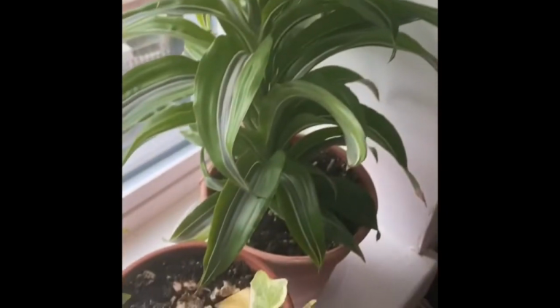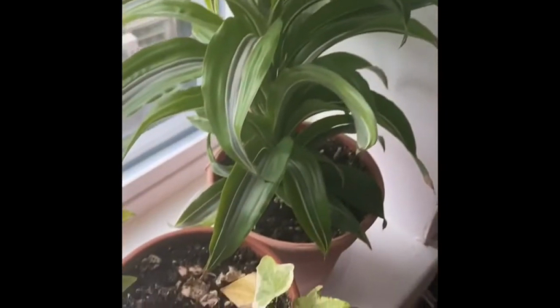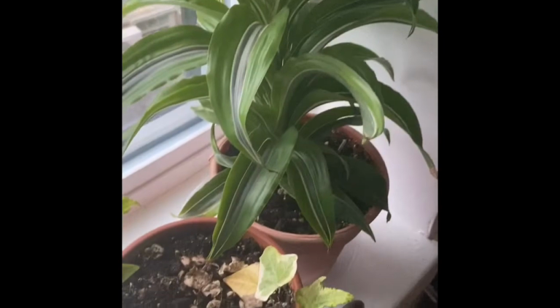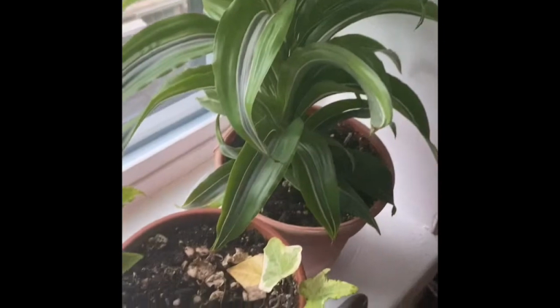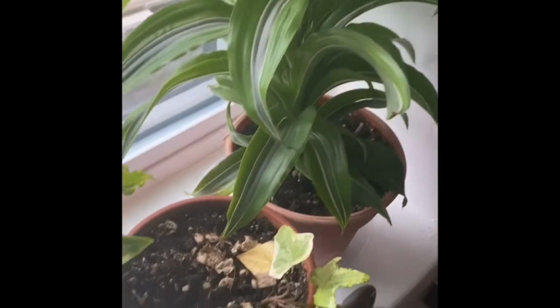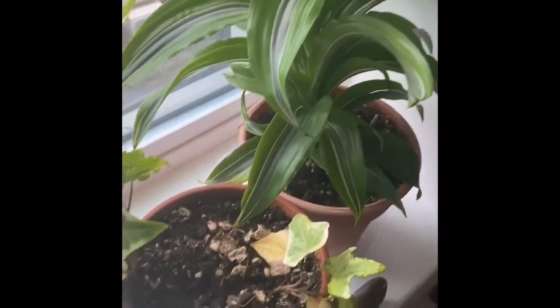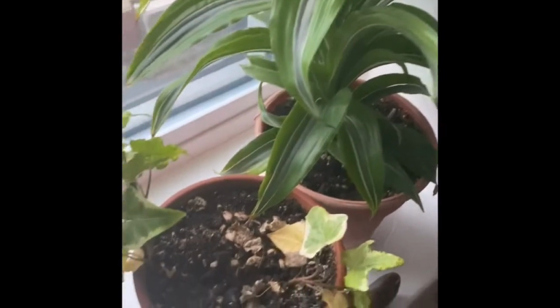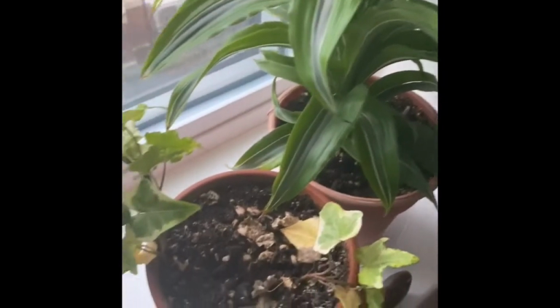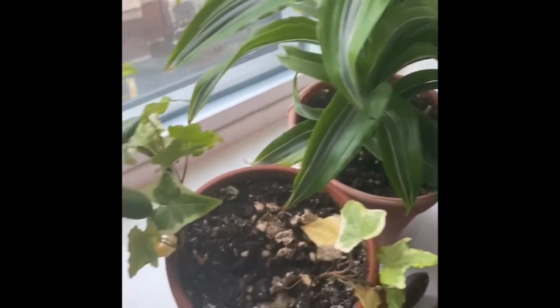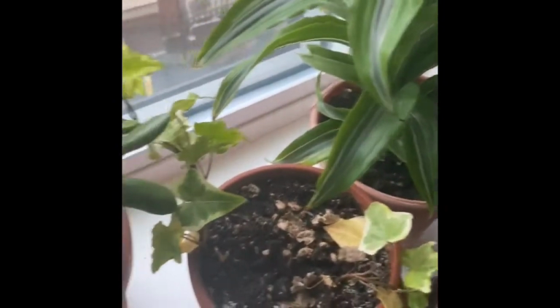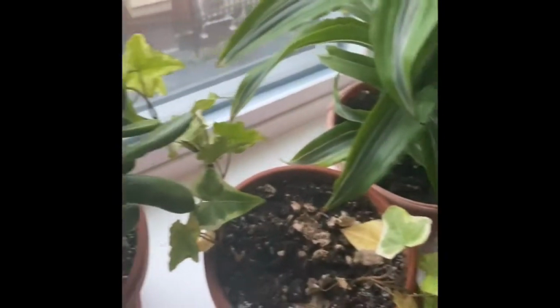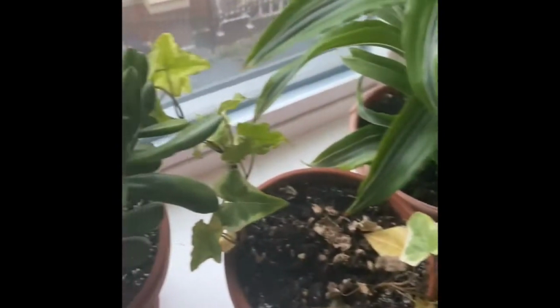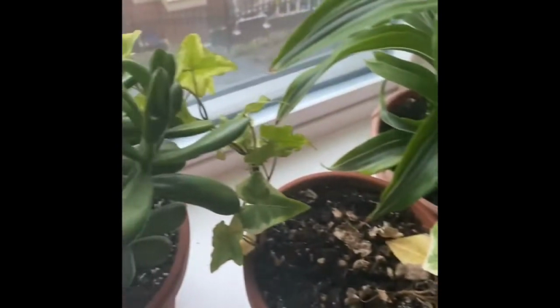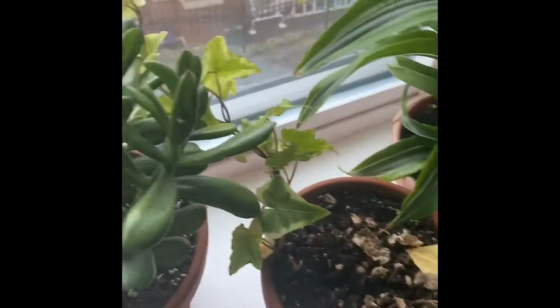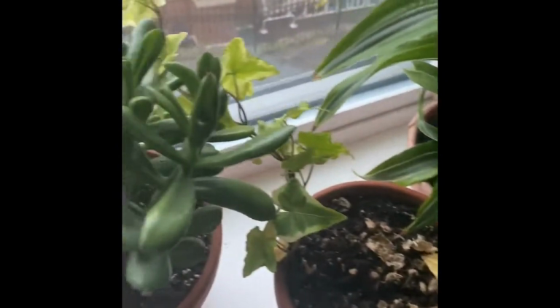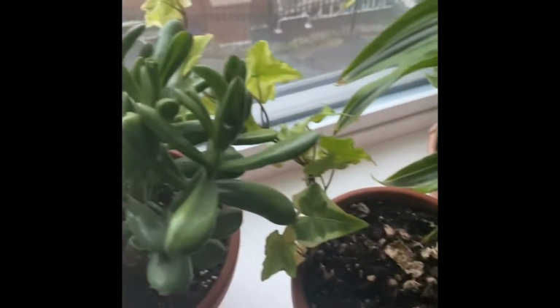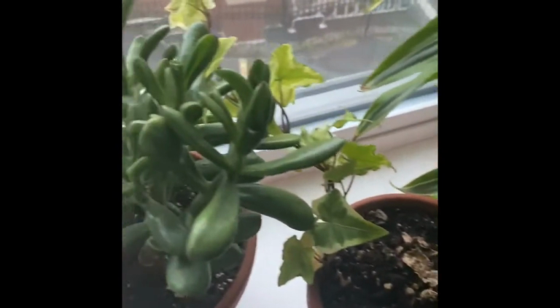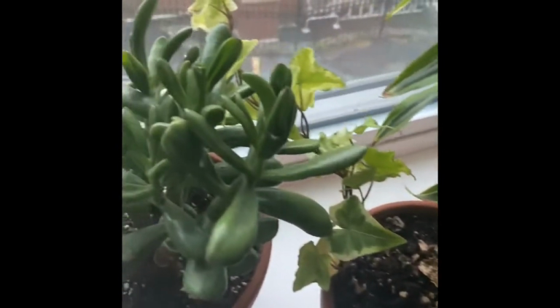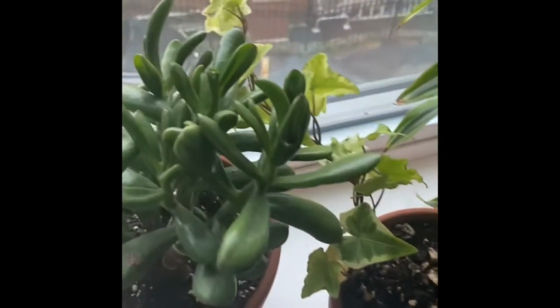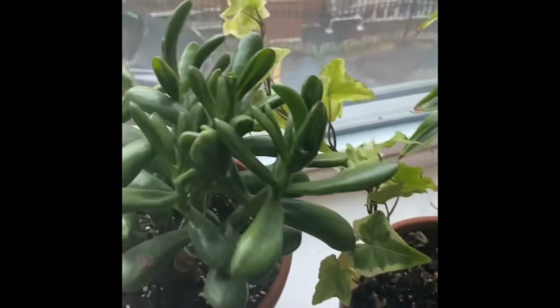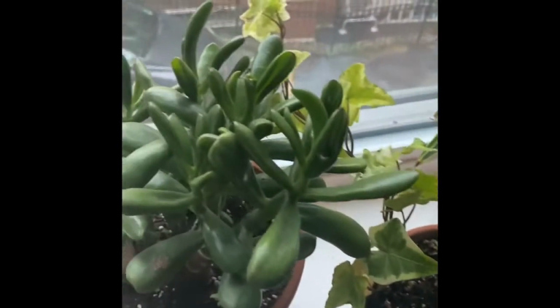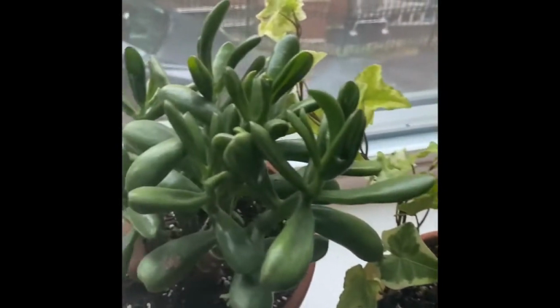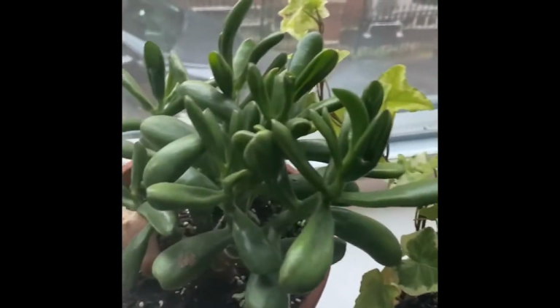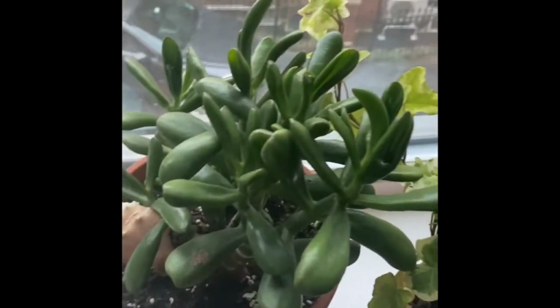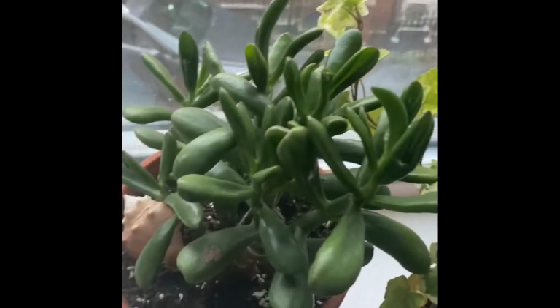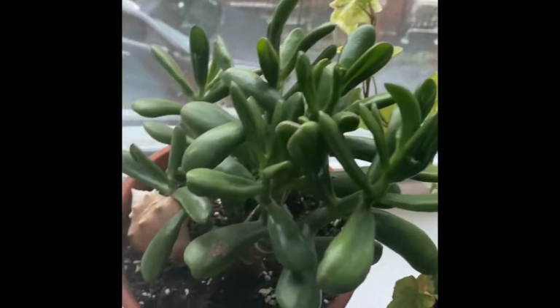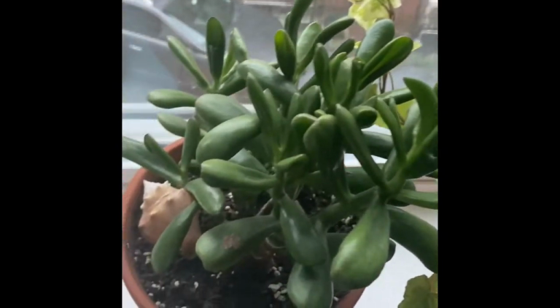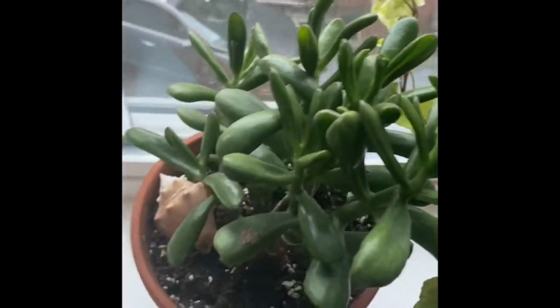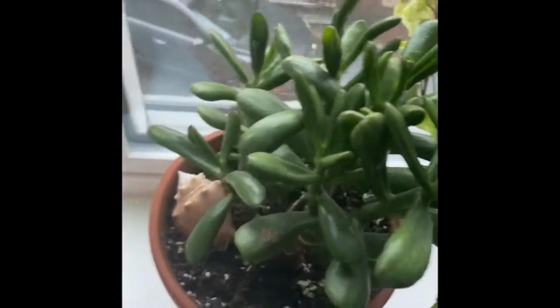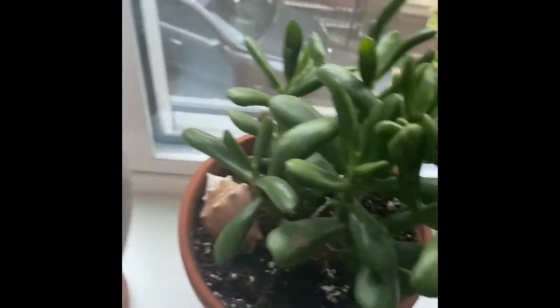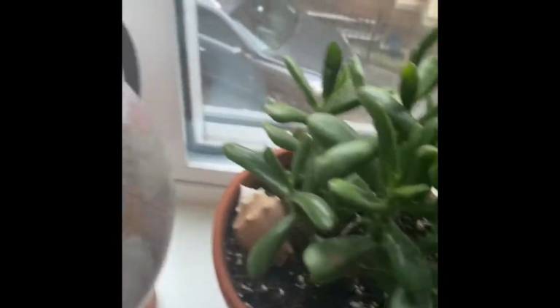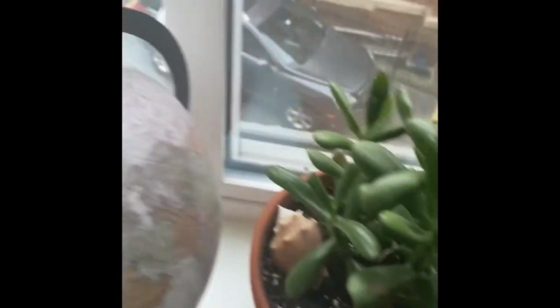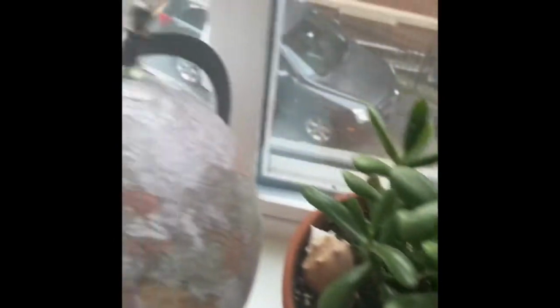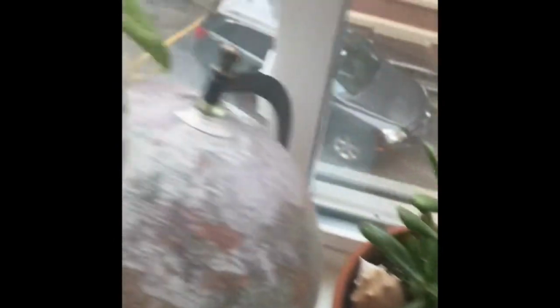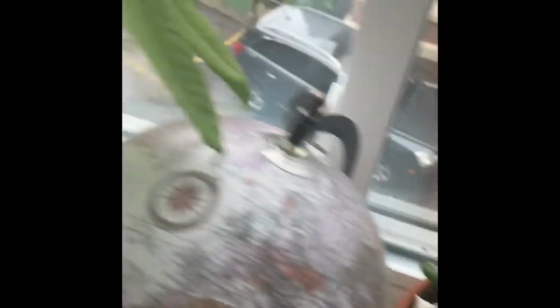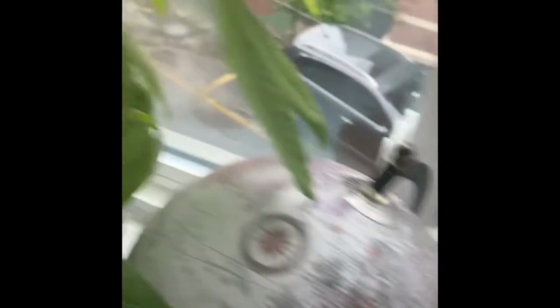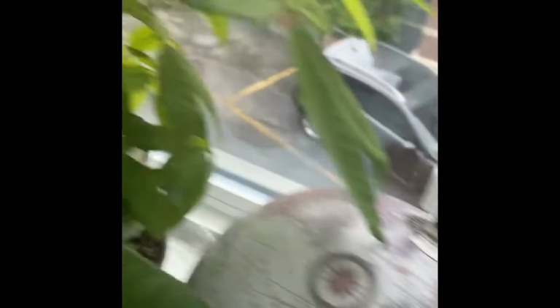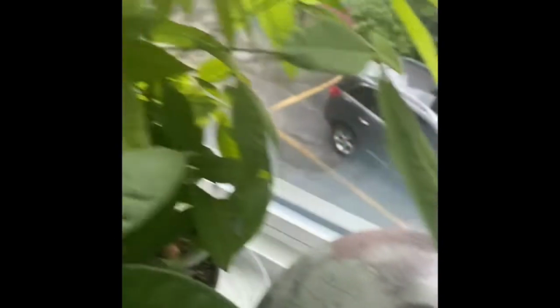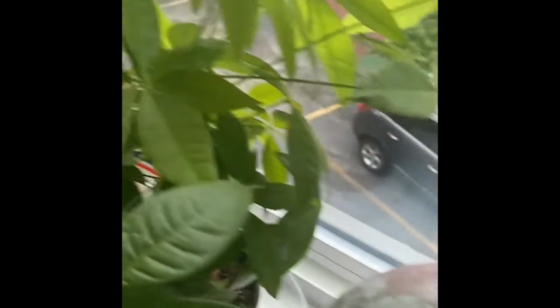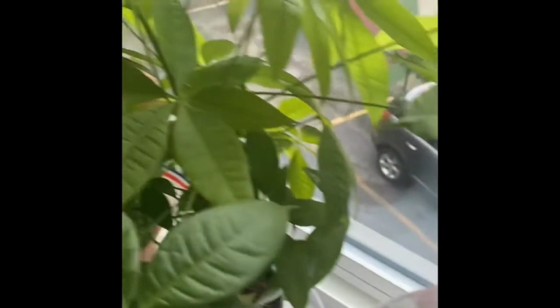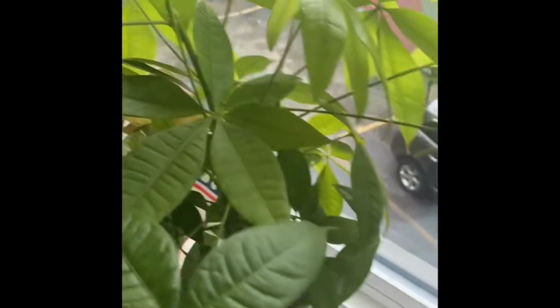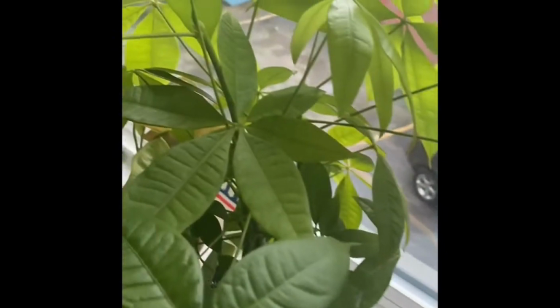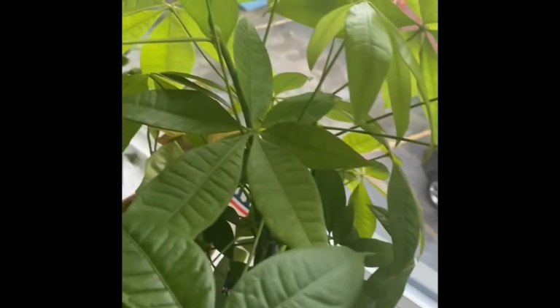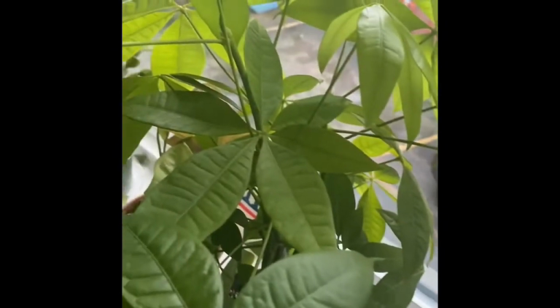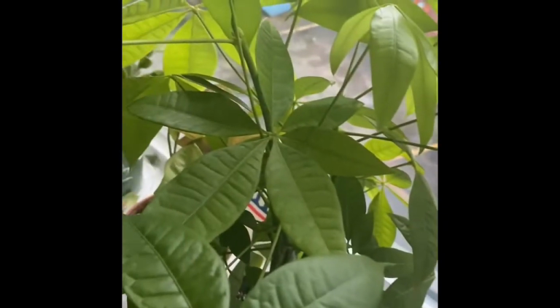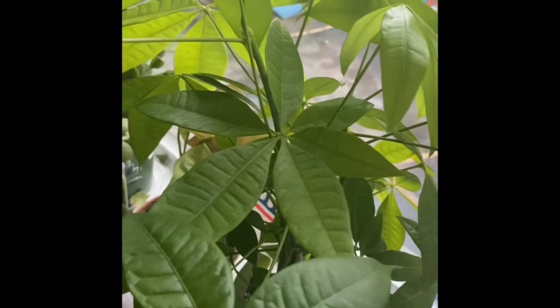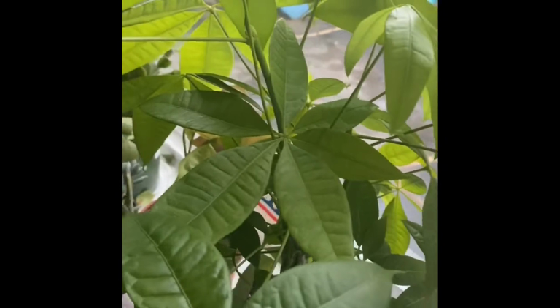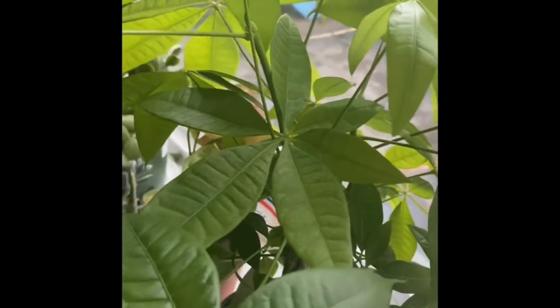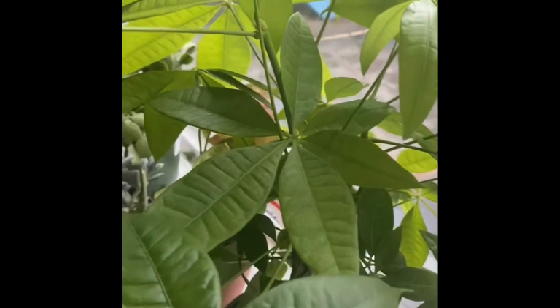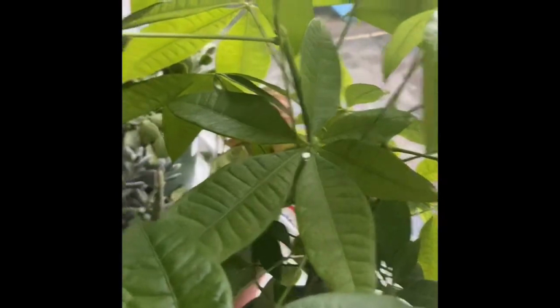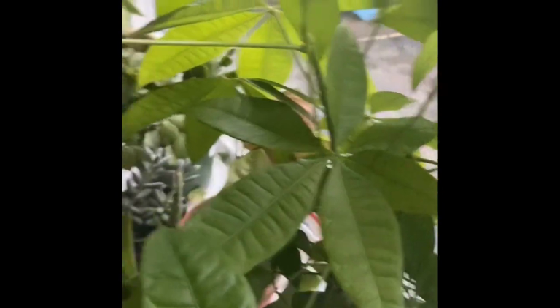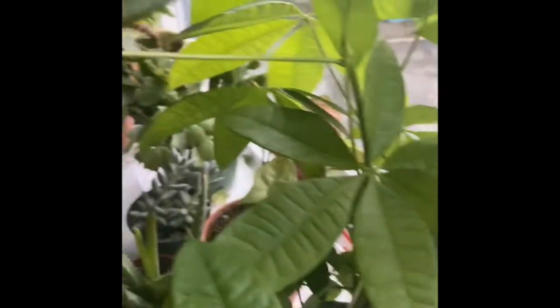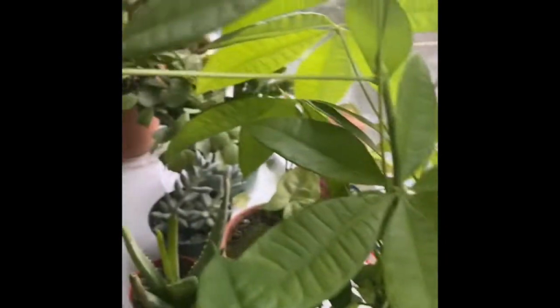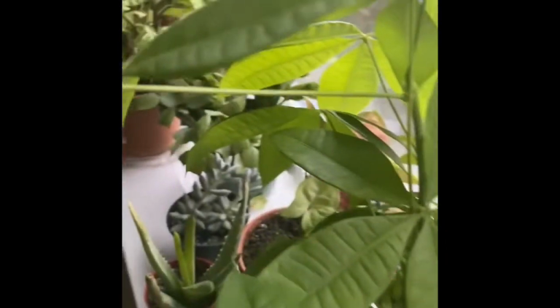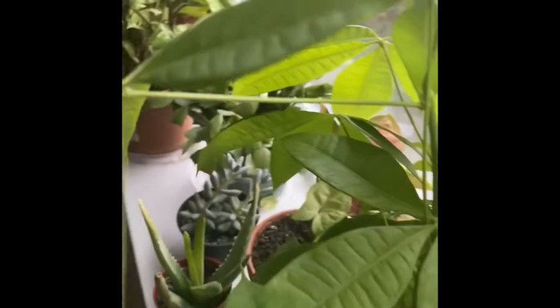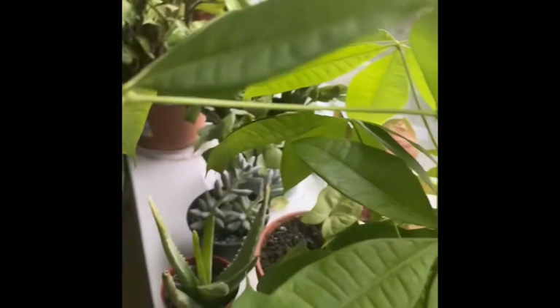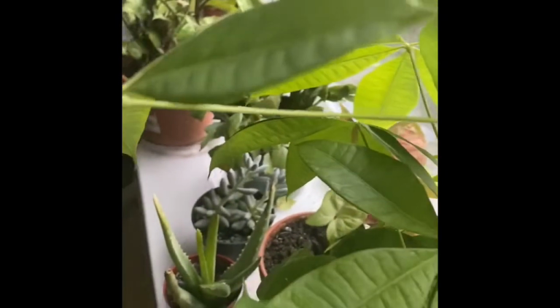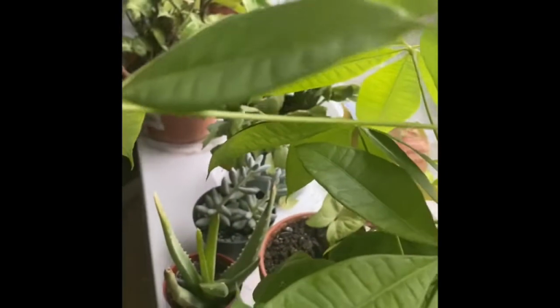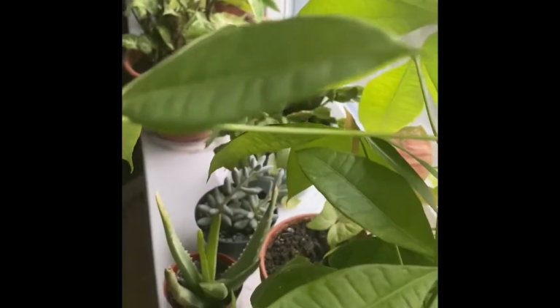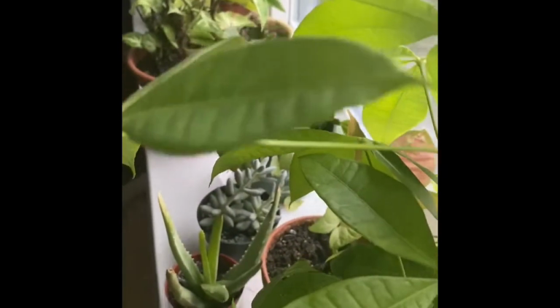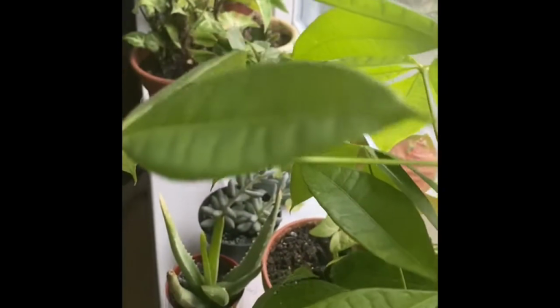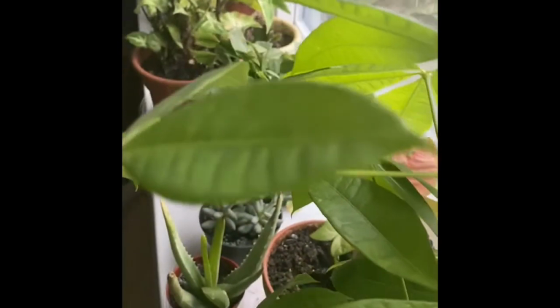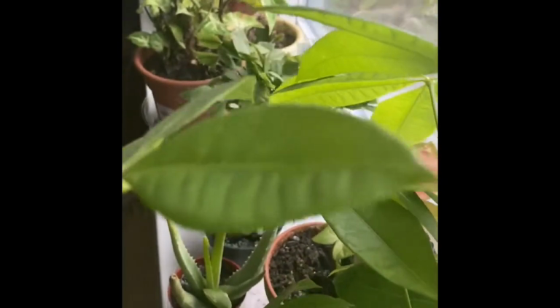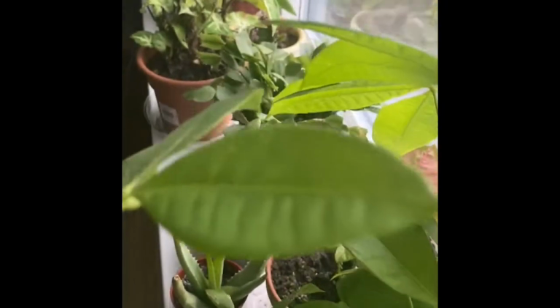Autotrophs are plants who create their own food through a process called photosynthesis. These houseplants are all autotrophs.